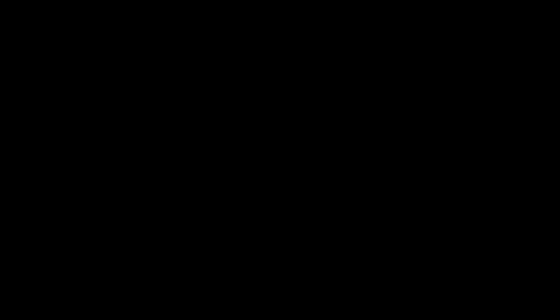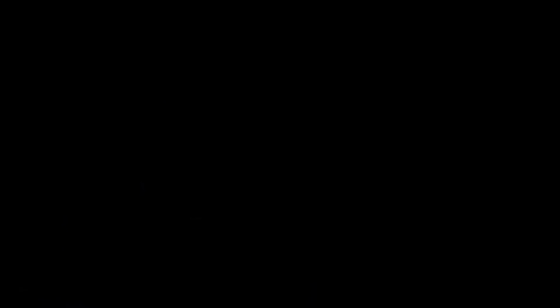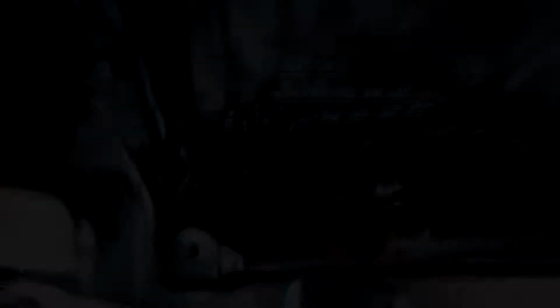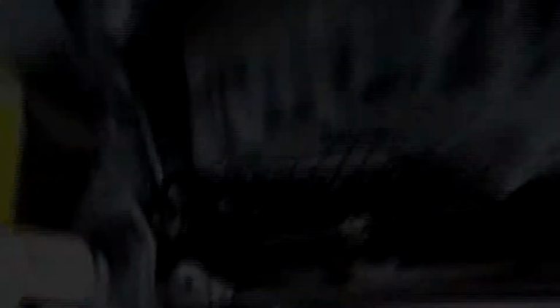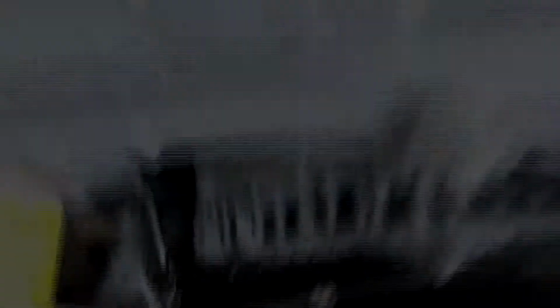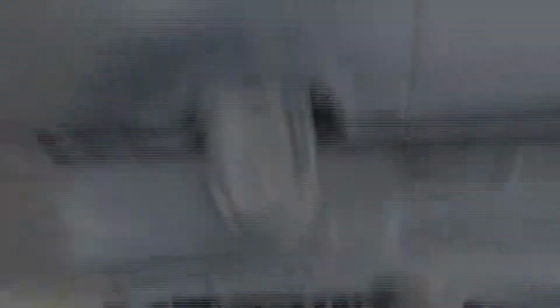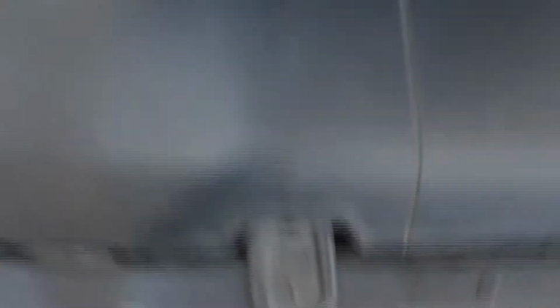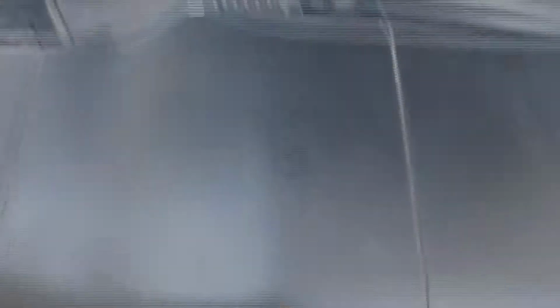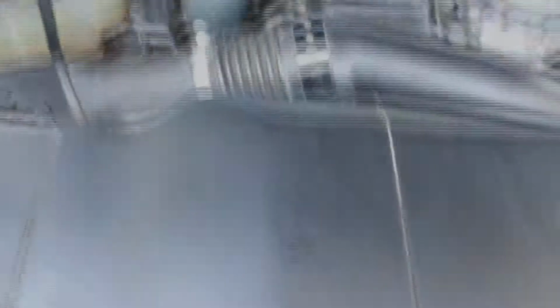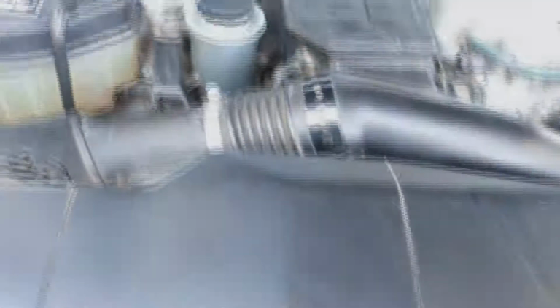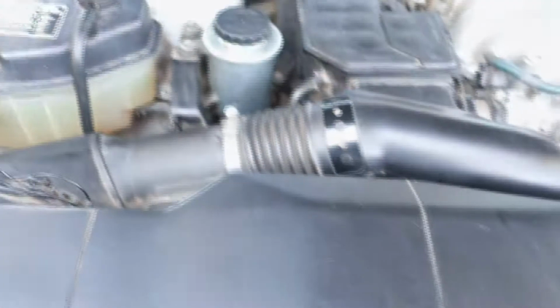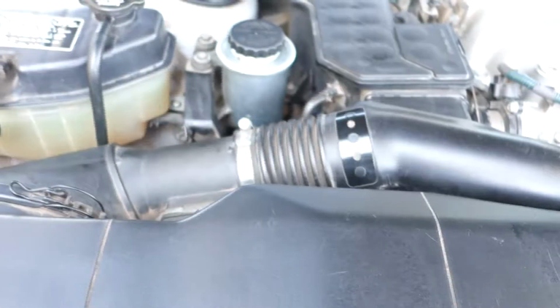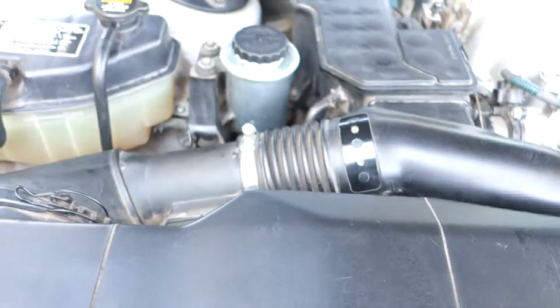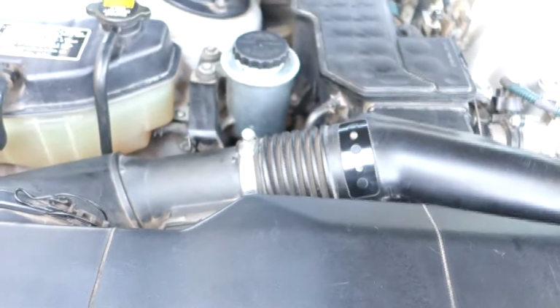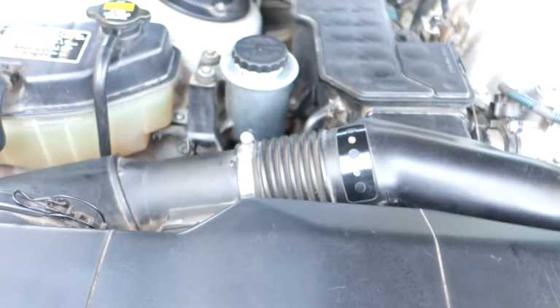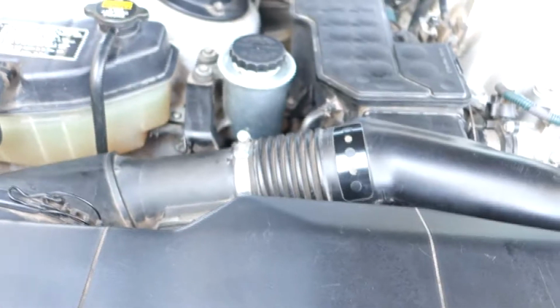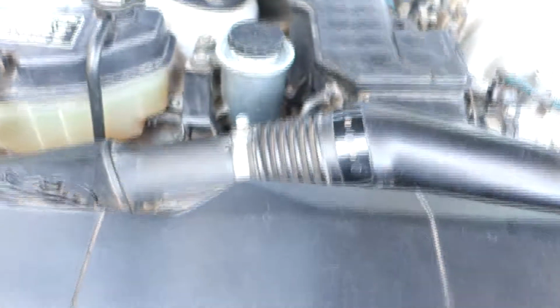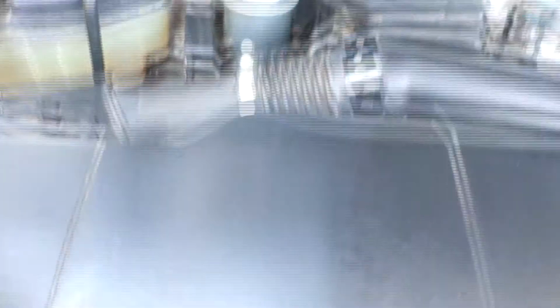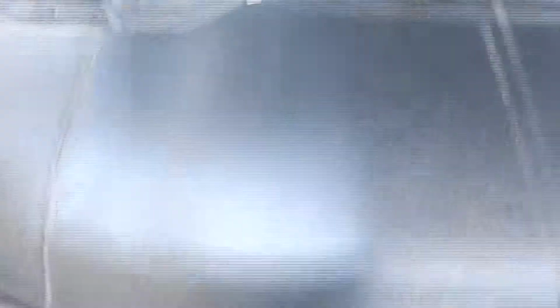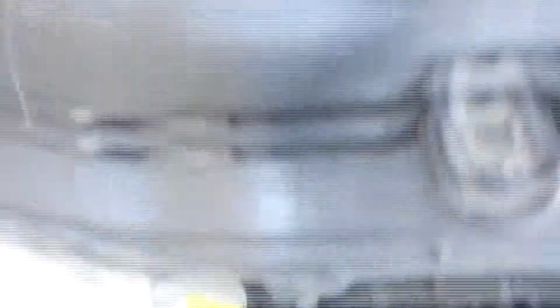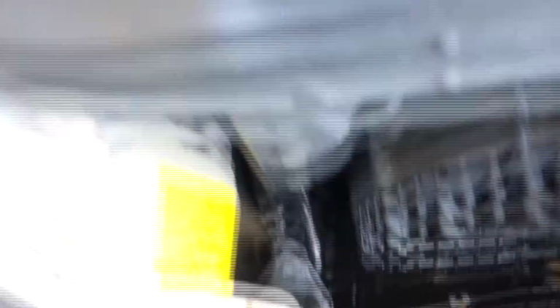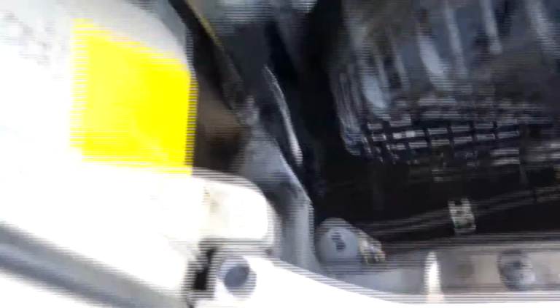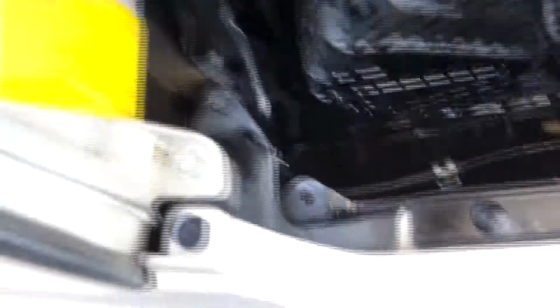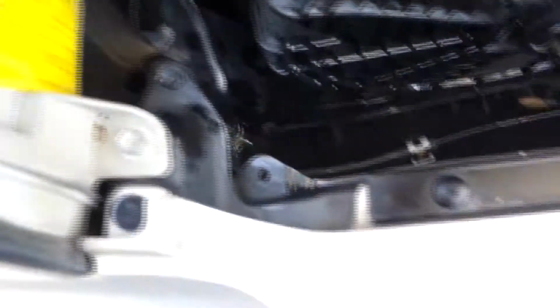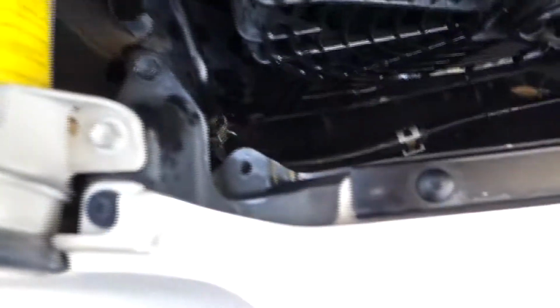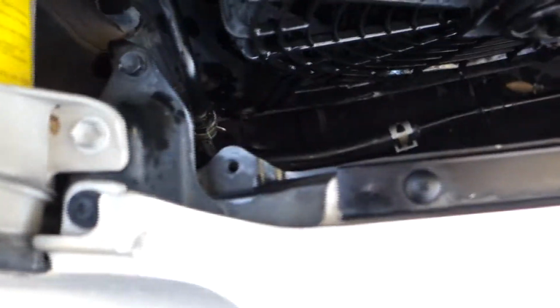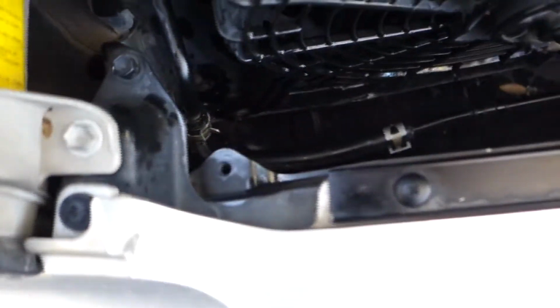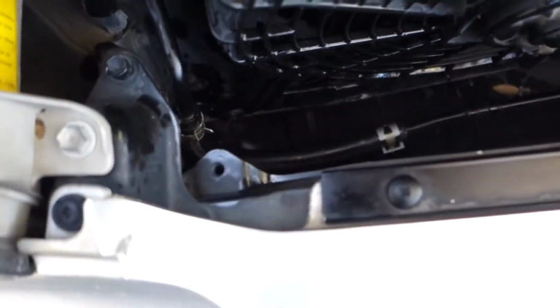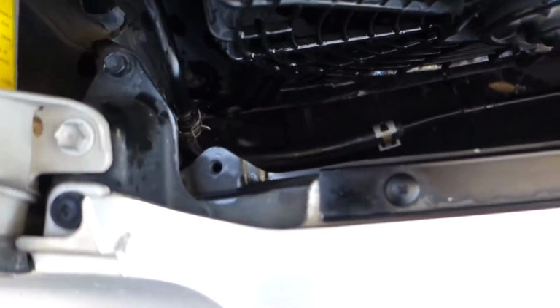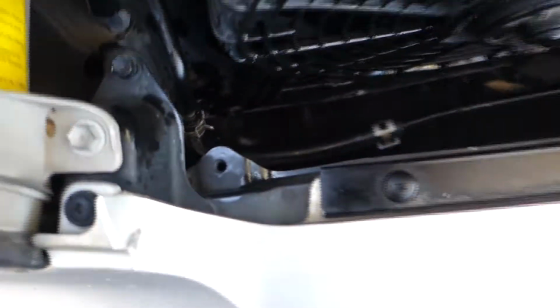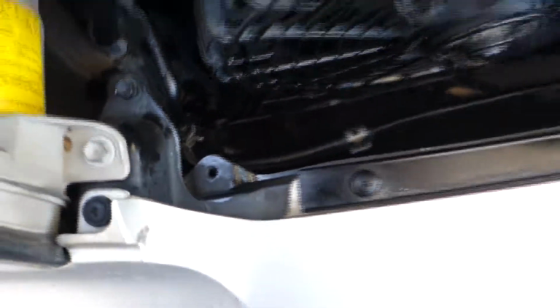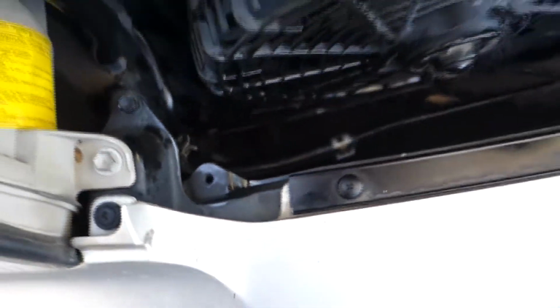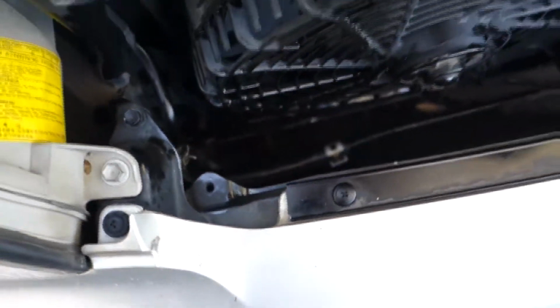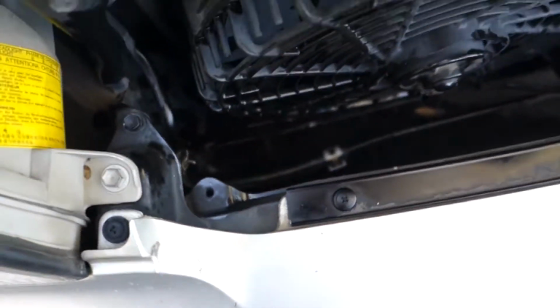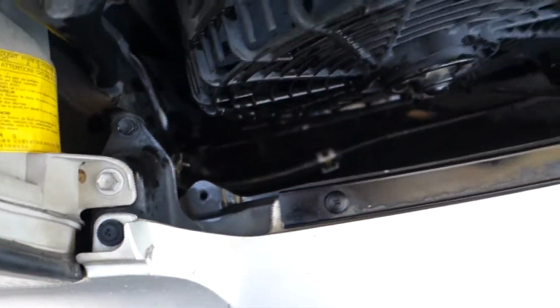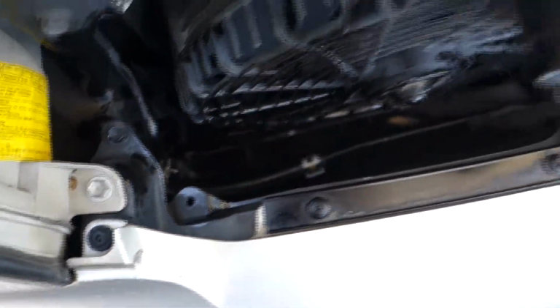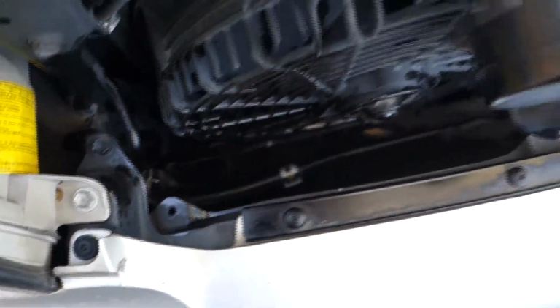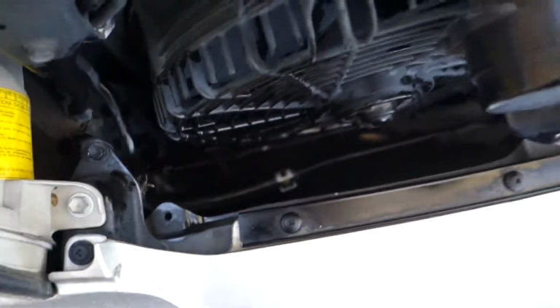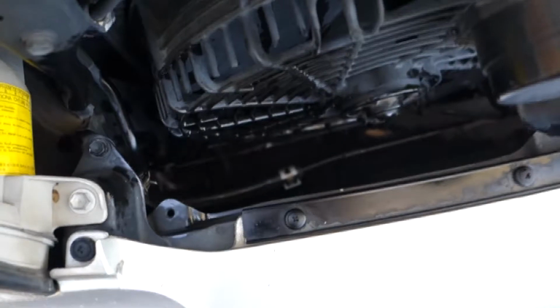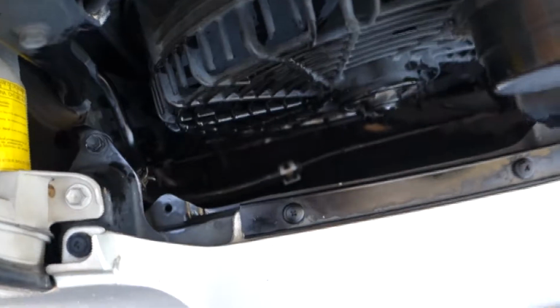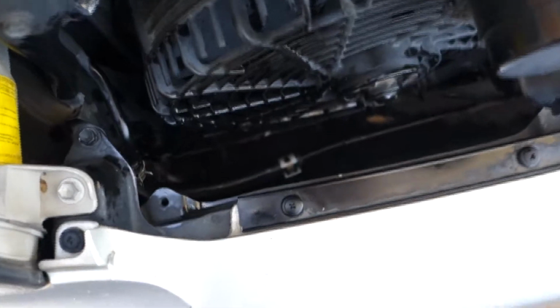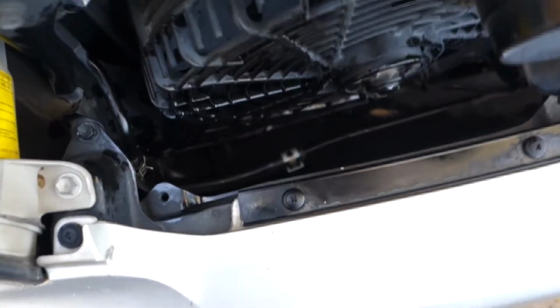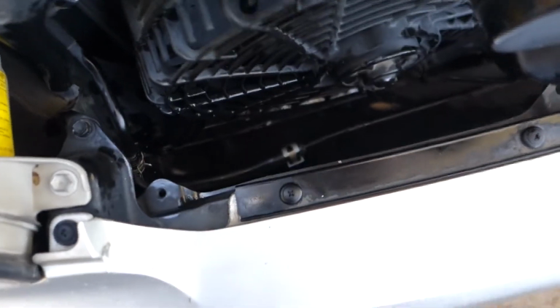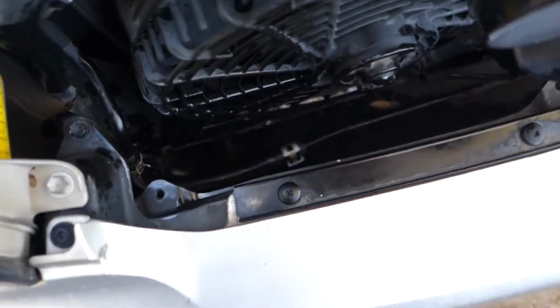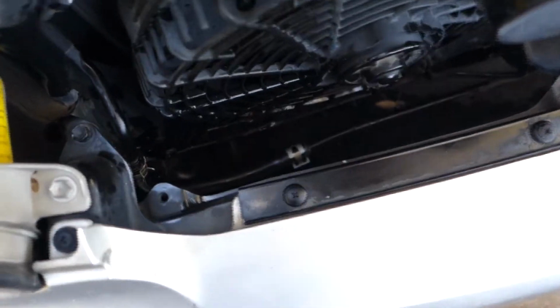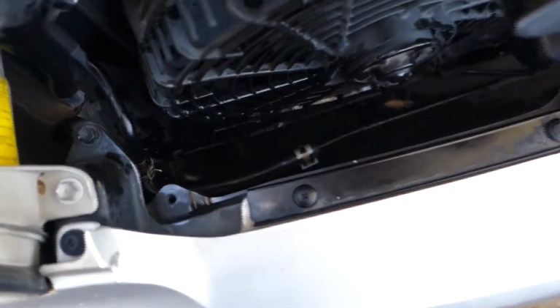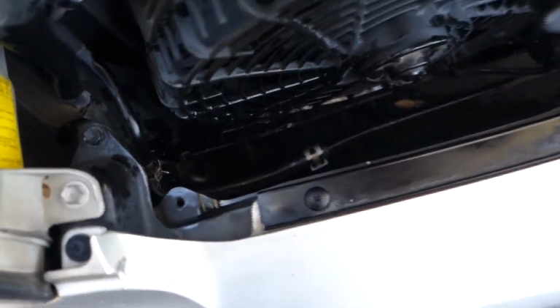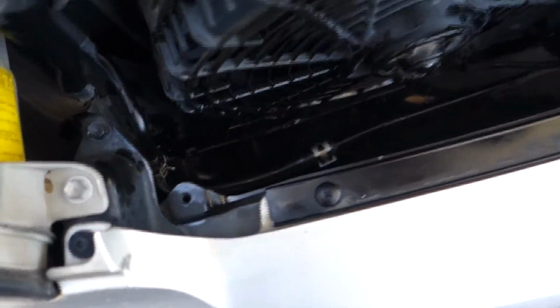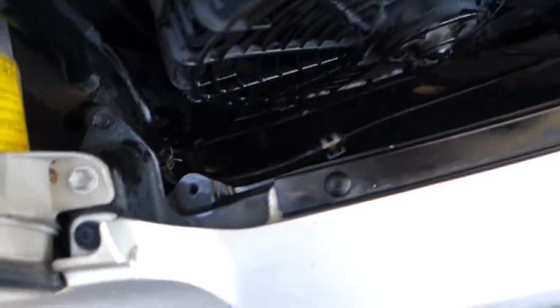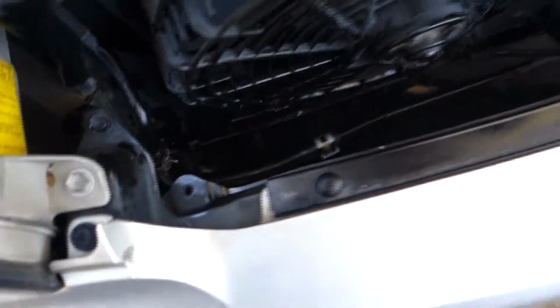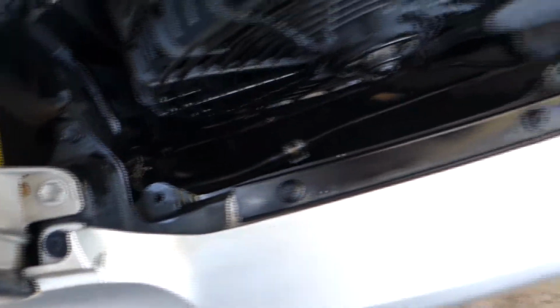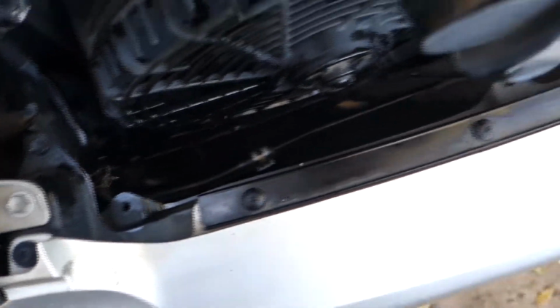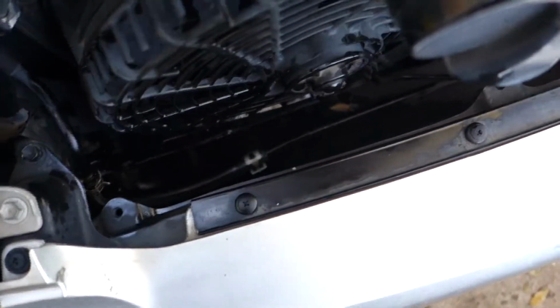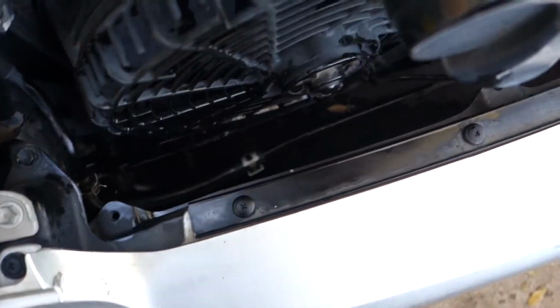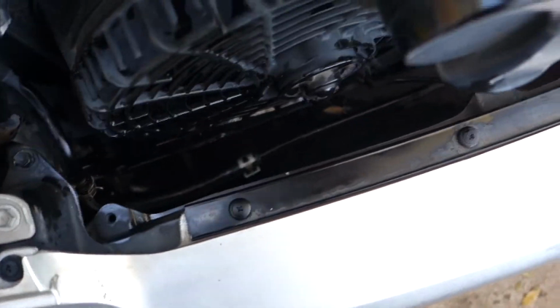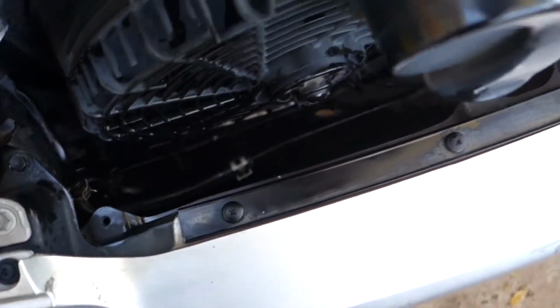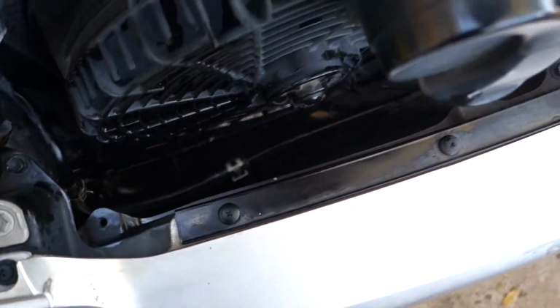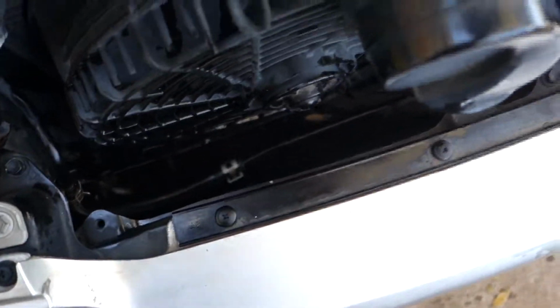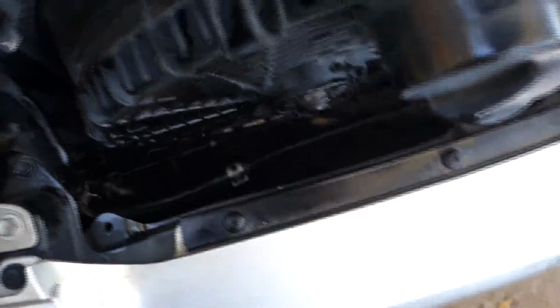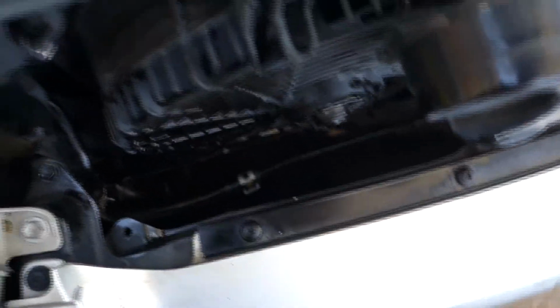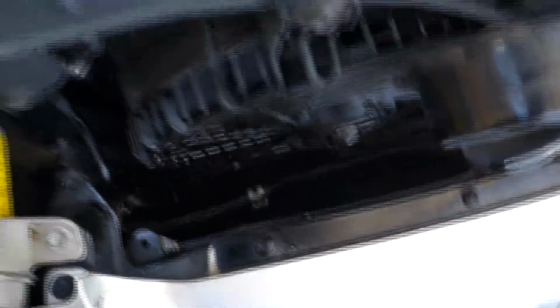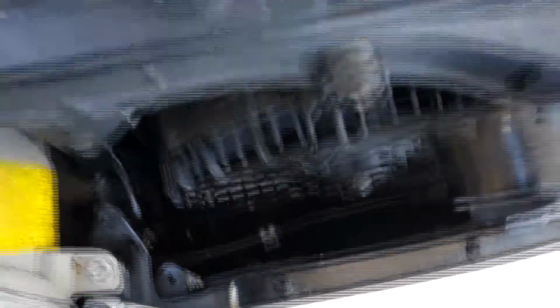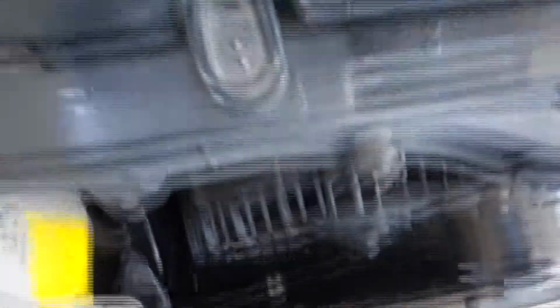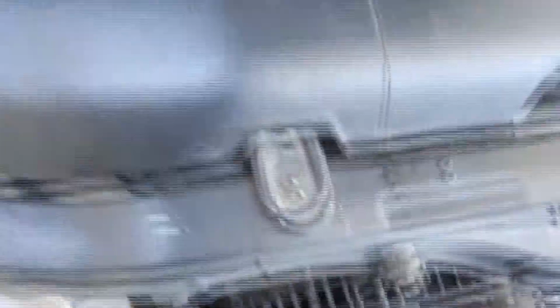I just did a power steering drain and flush a couple times. It was whining in the cold — probably the original fluid to the car.